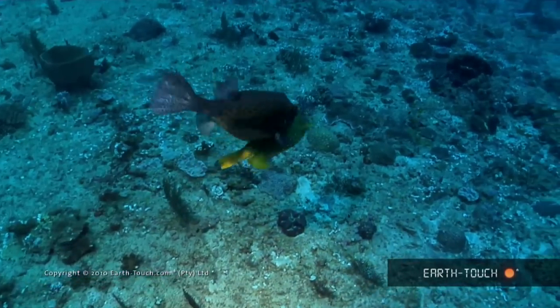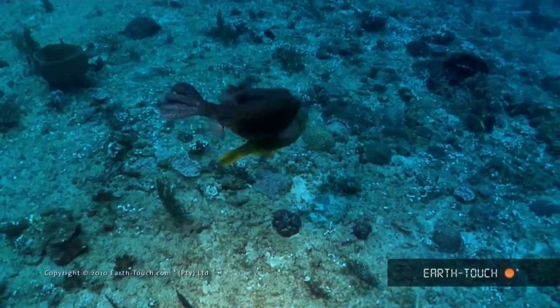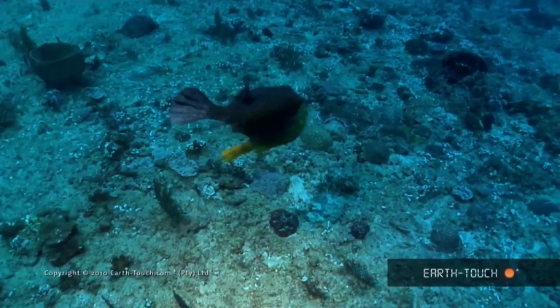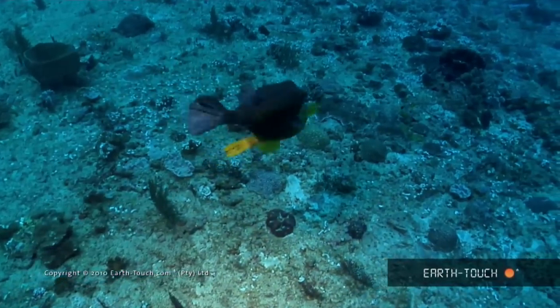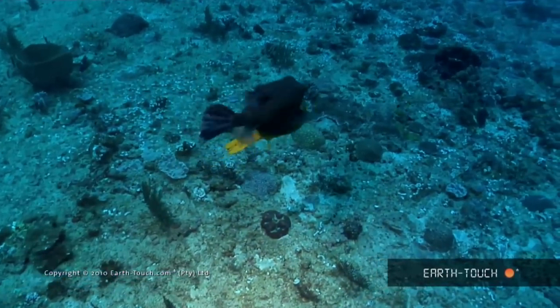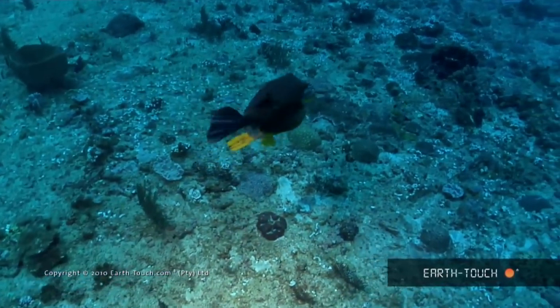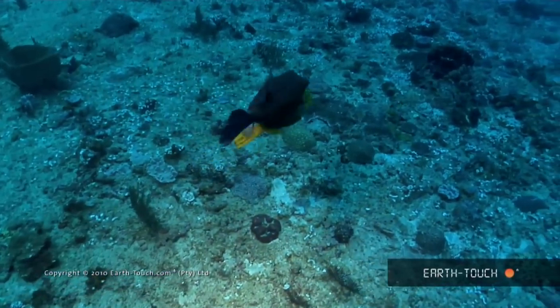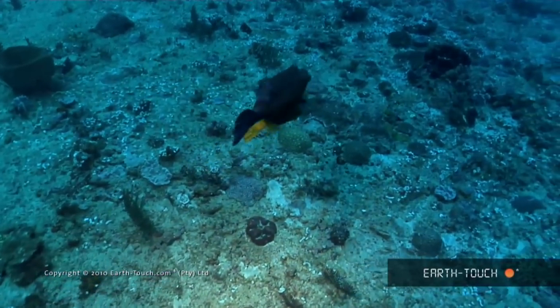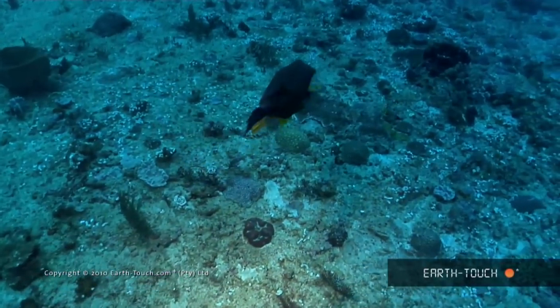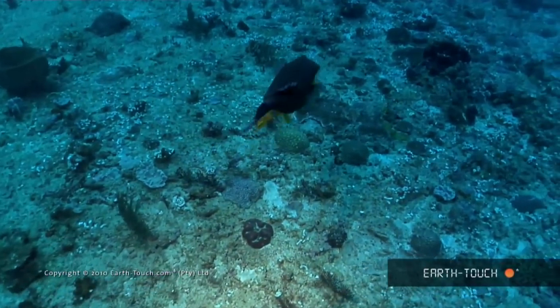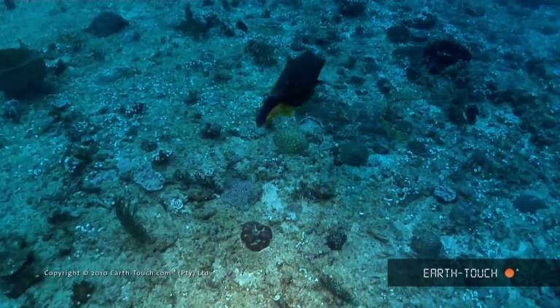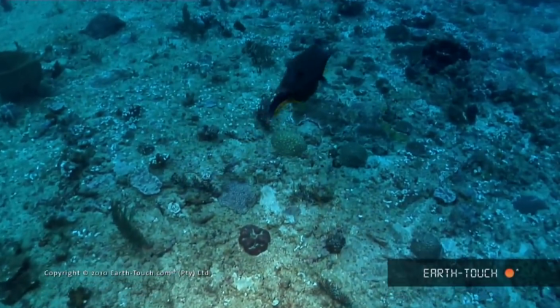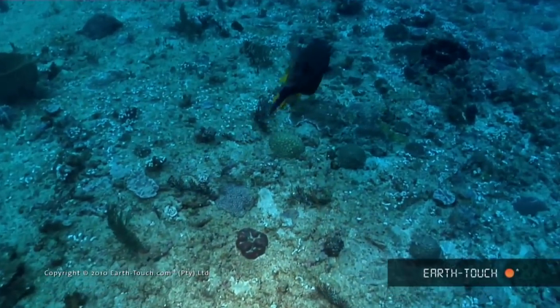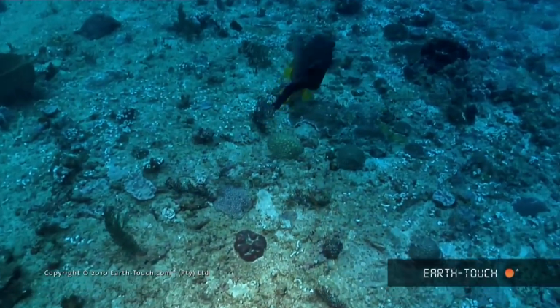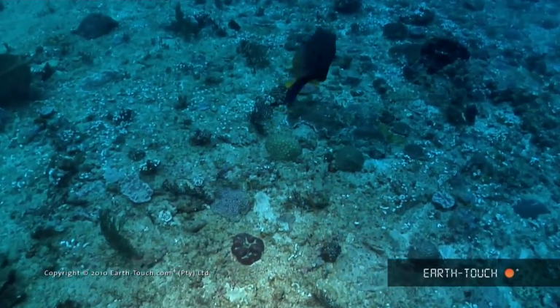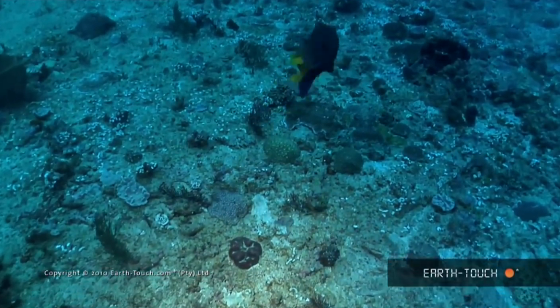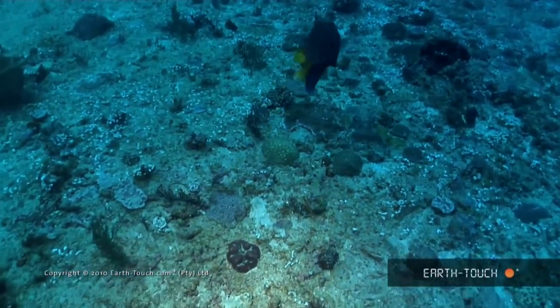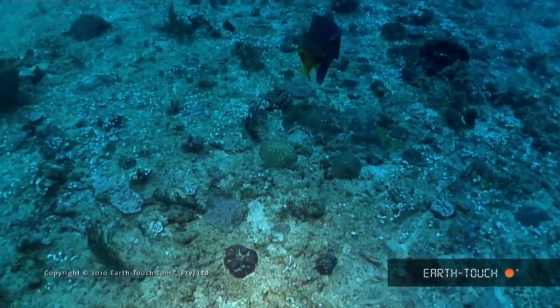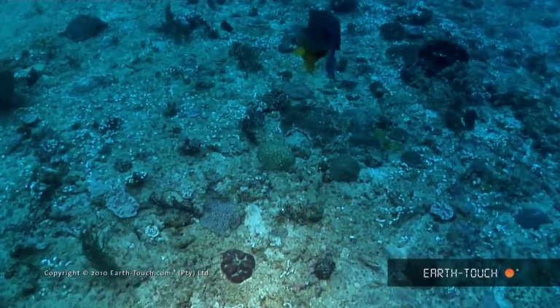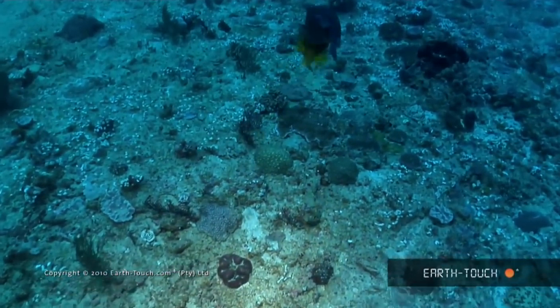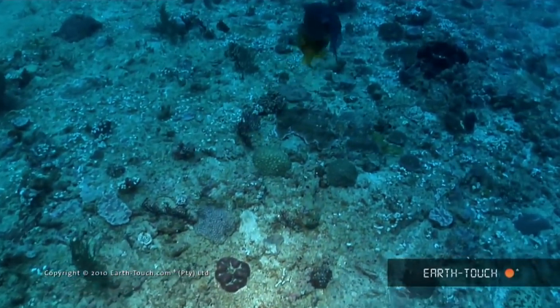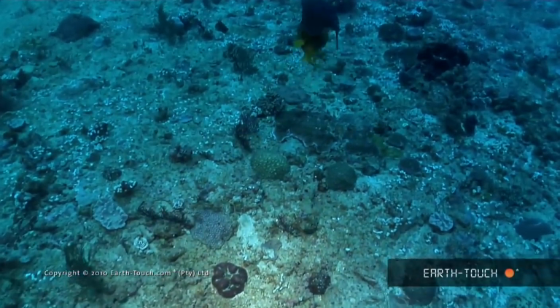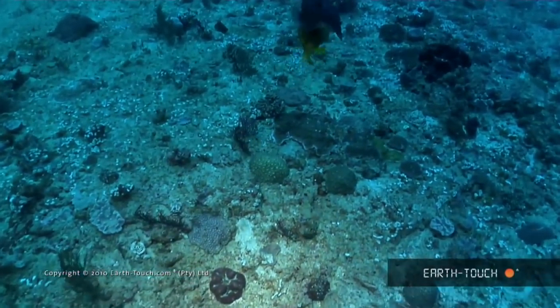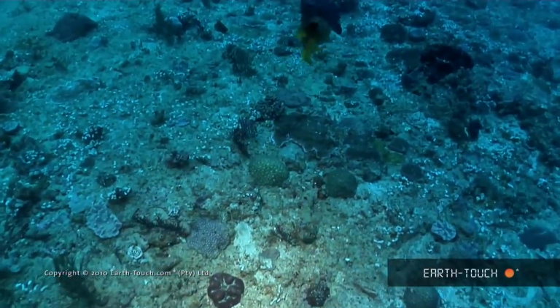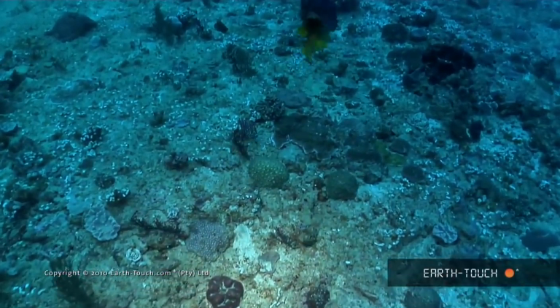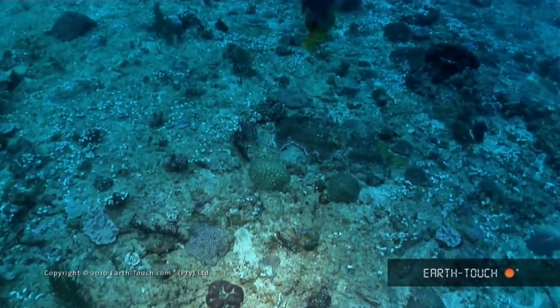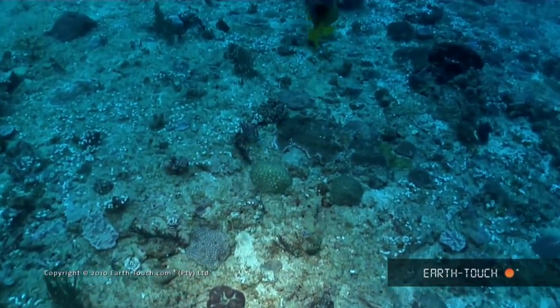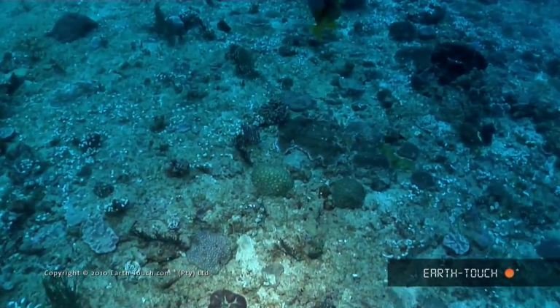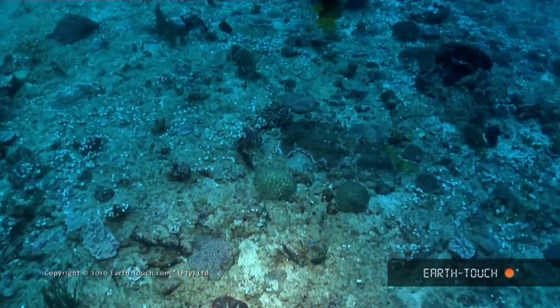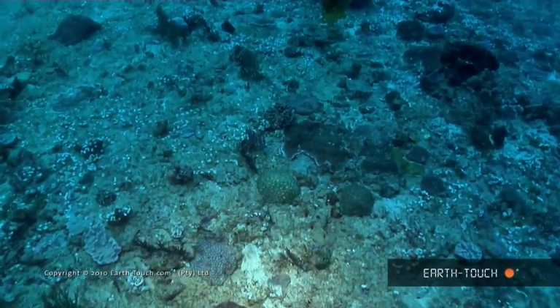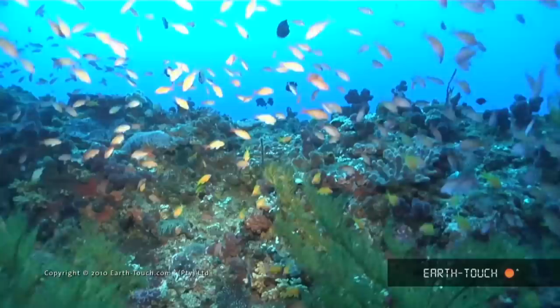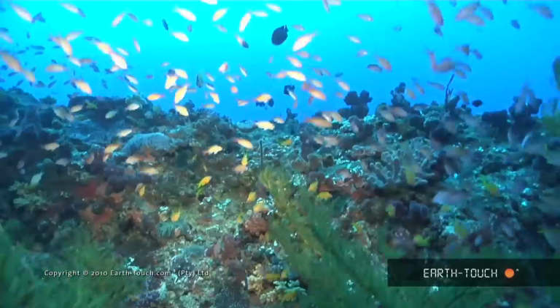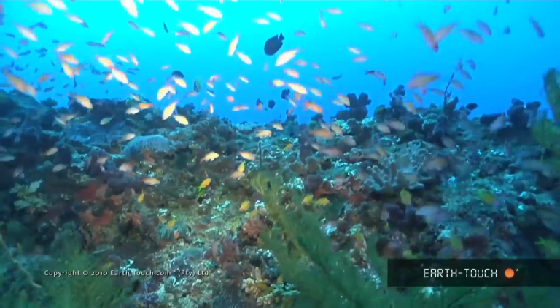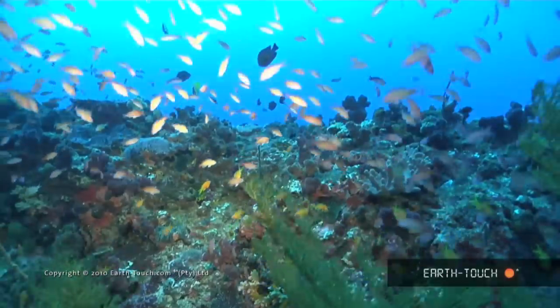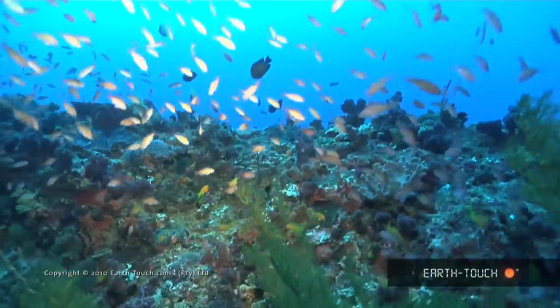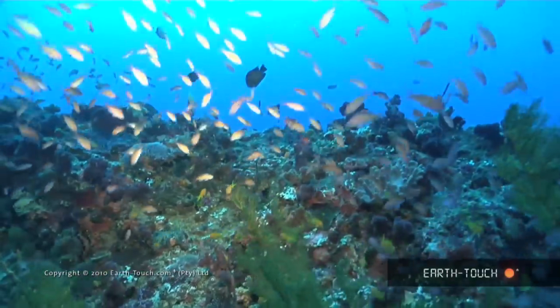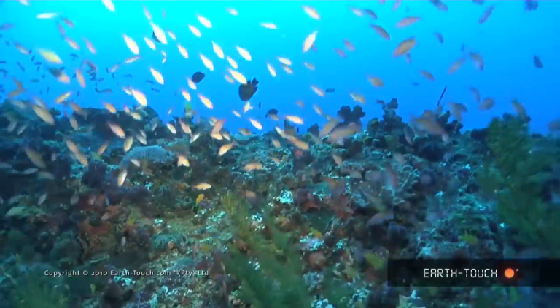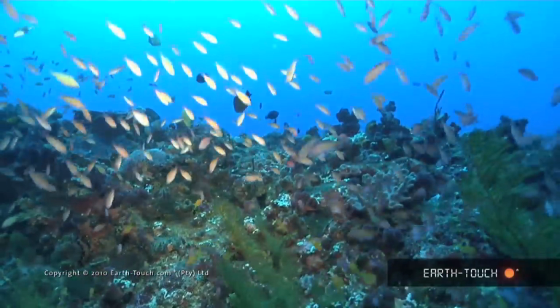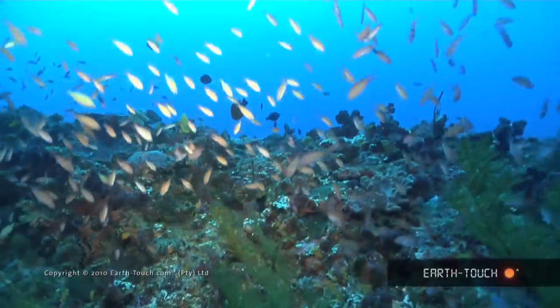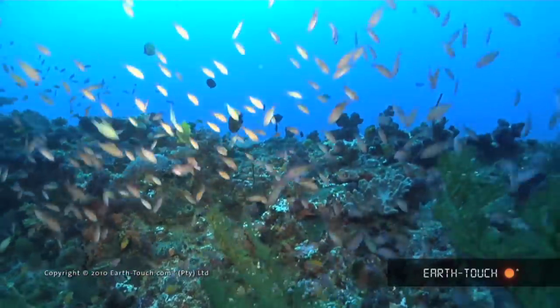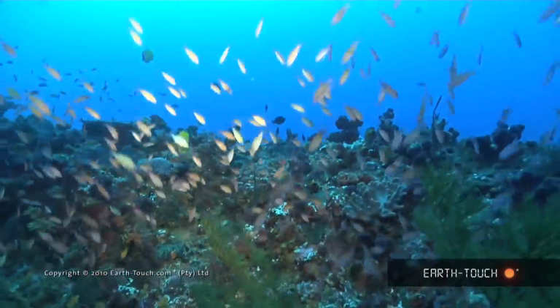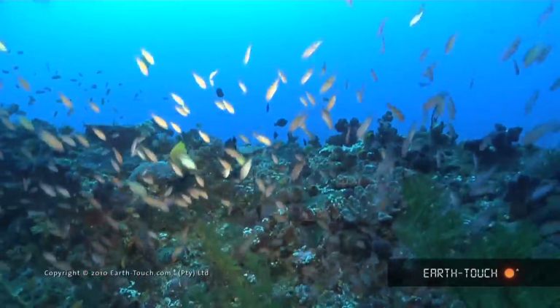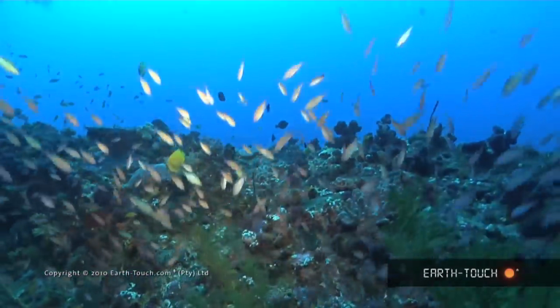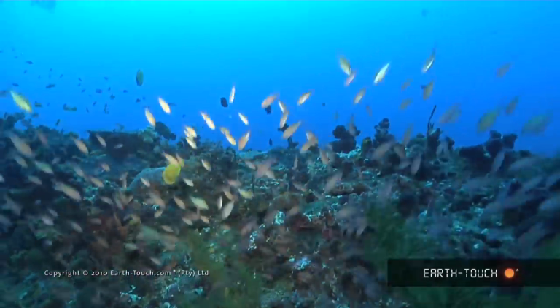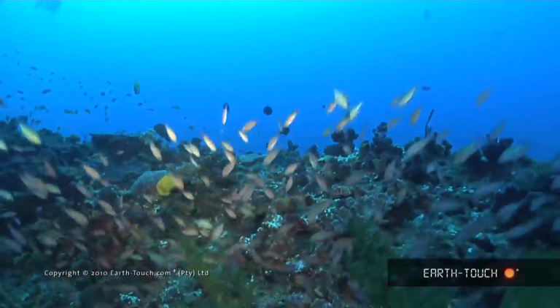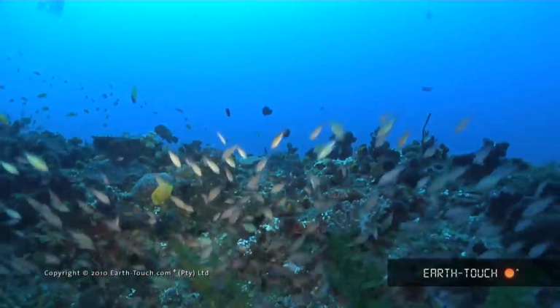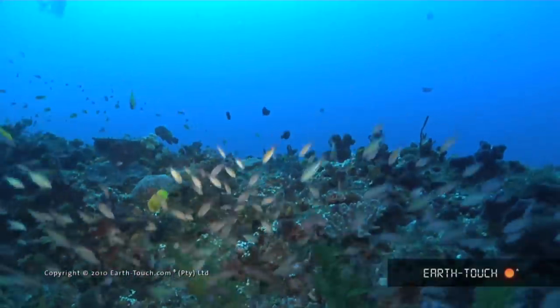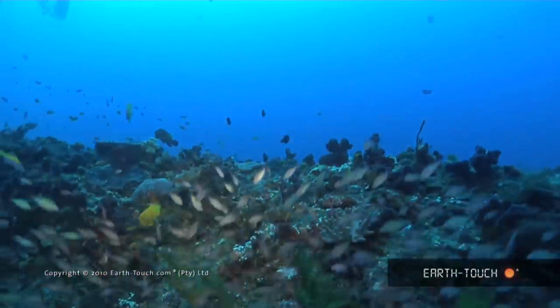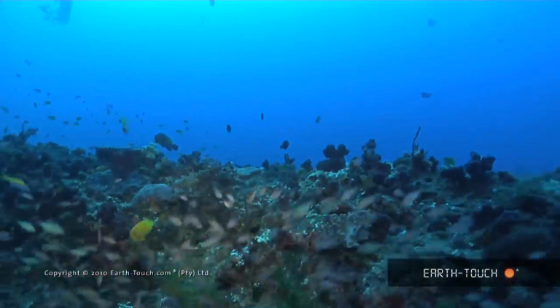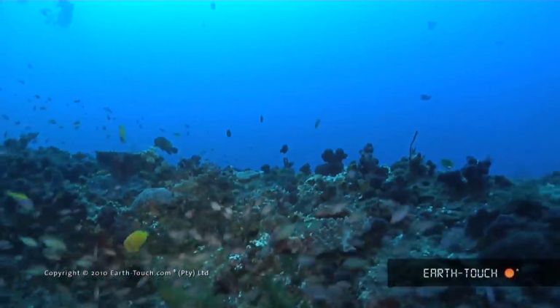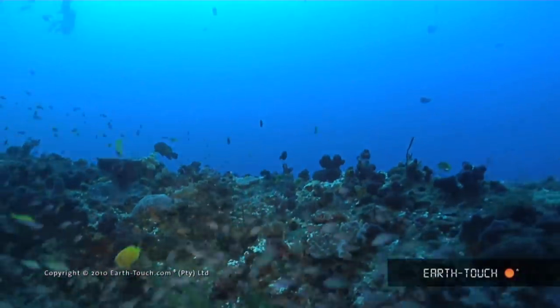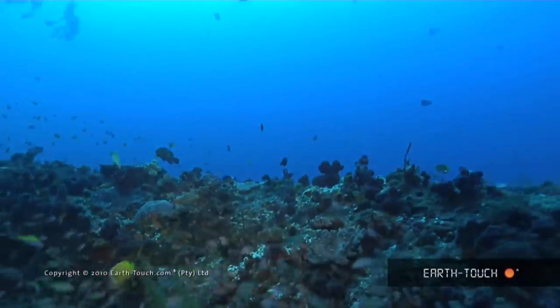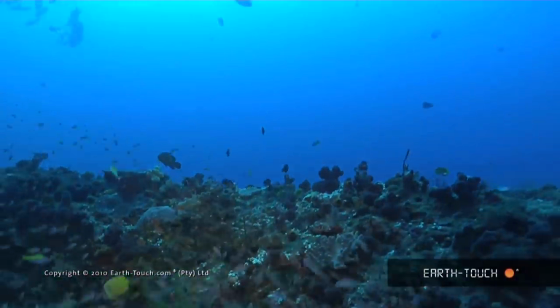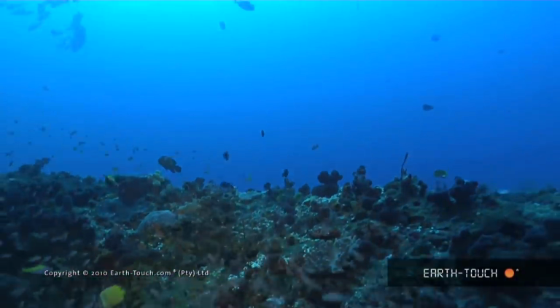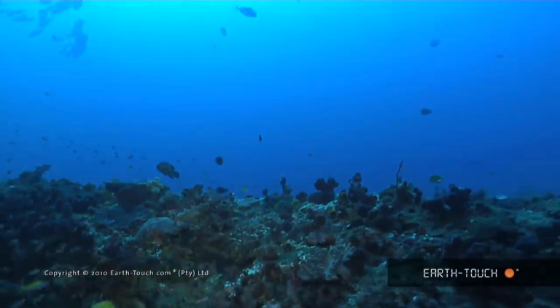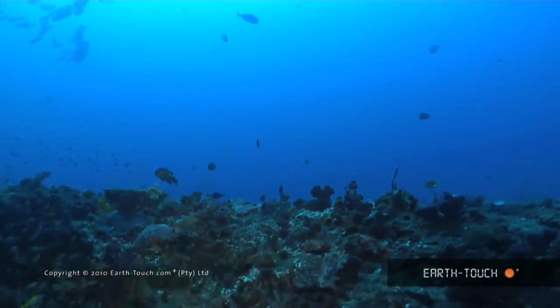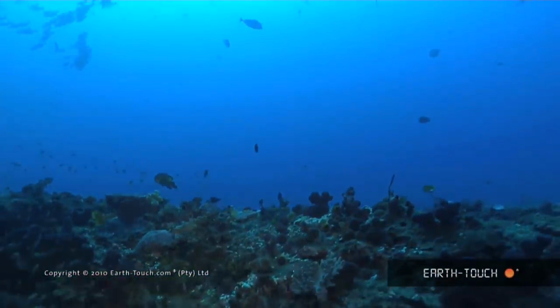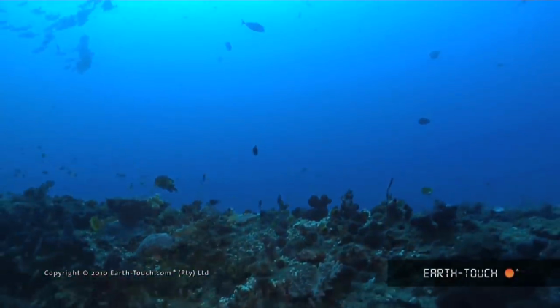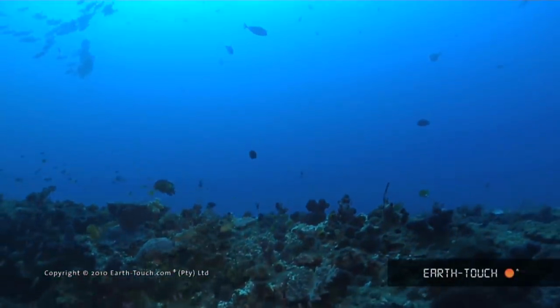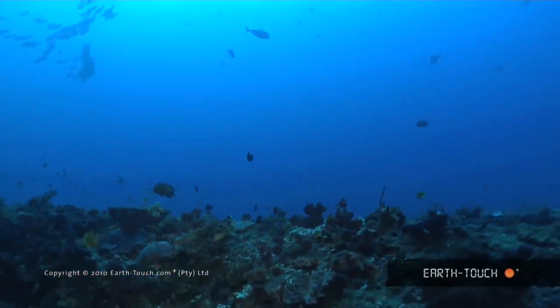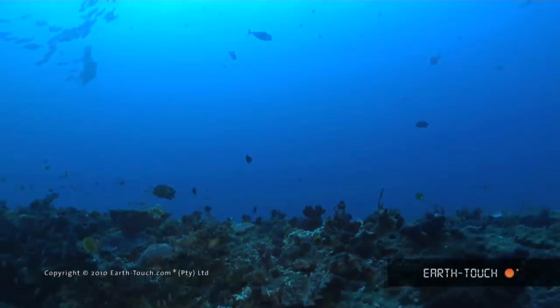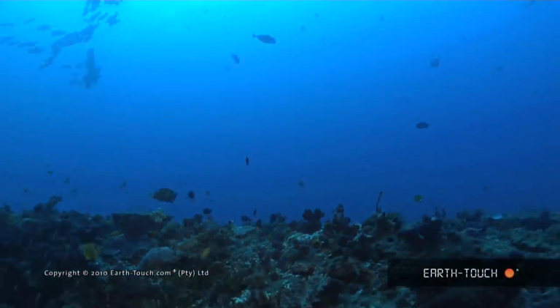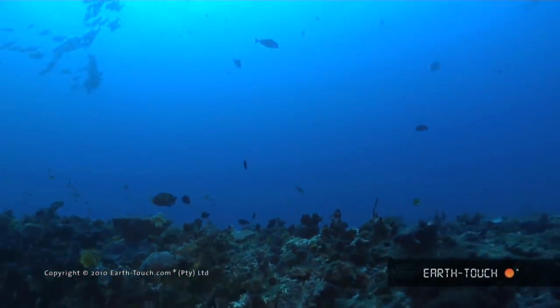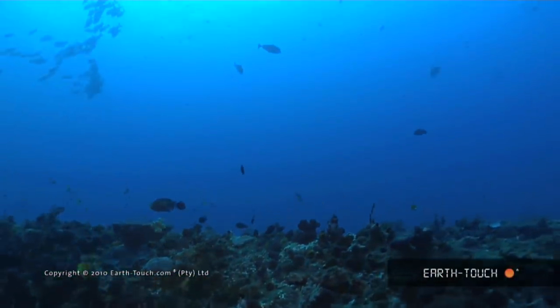Unfortunately no big shark species today, but always a stunning dive and always something new under this beautiful ocean of ours.